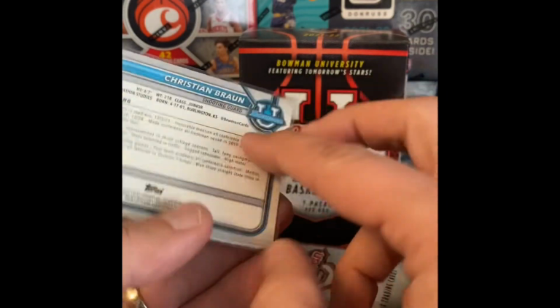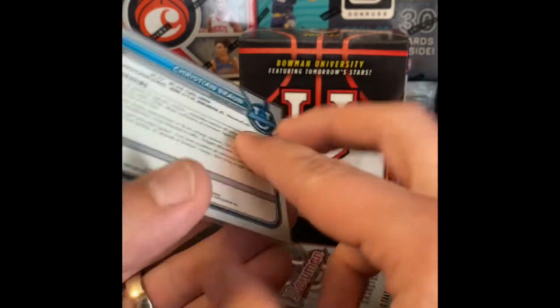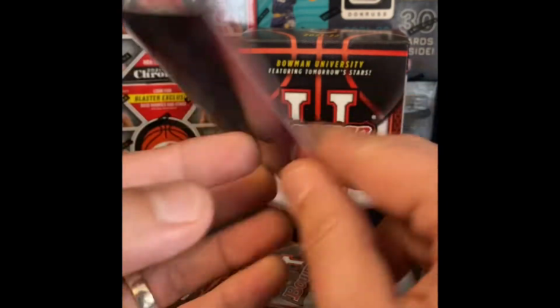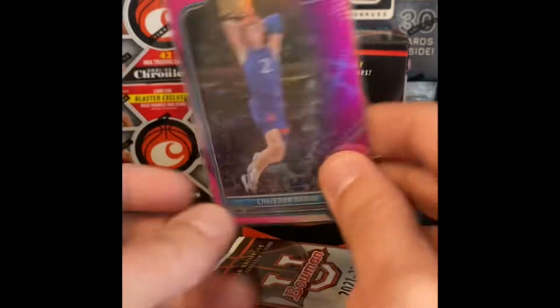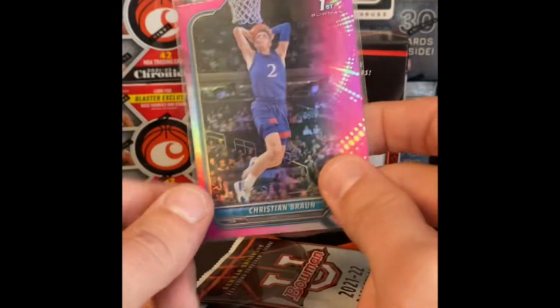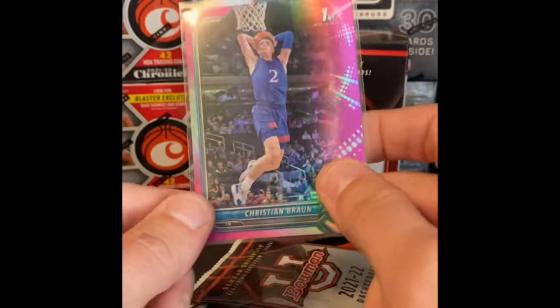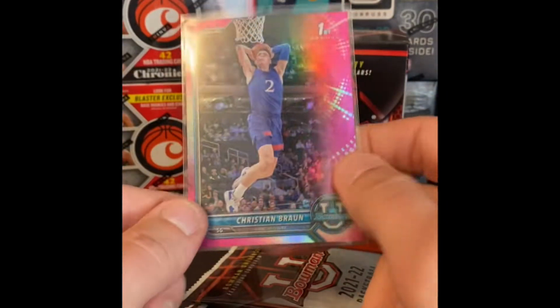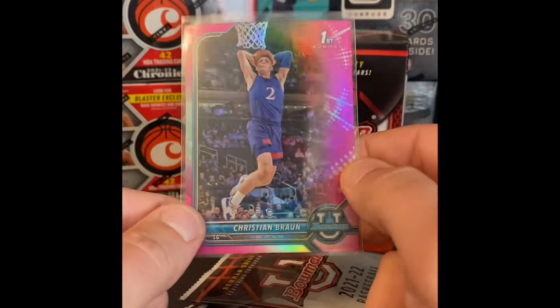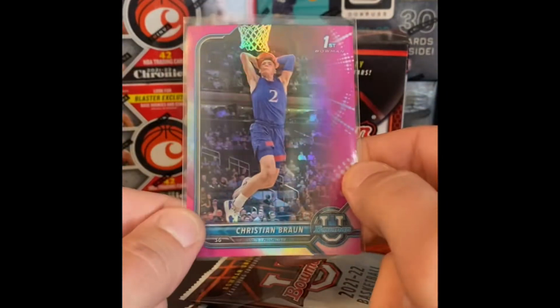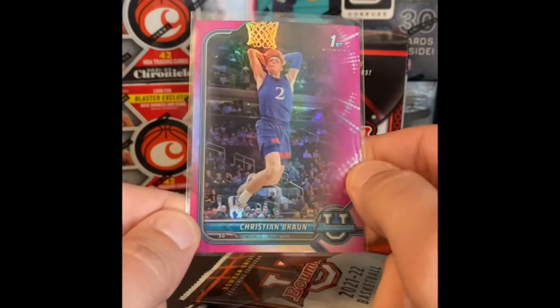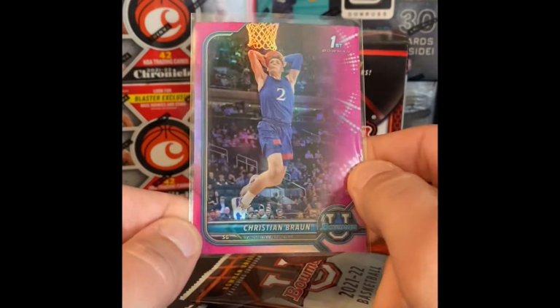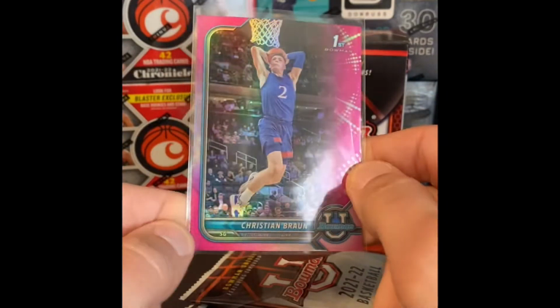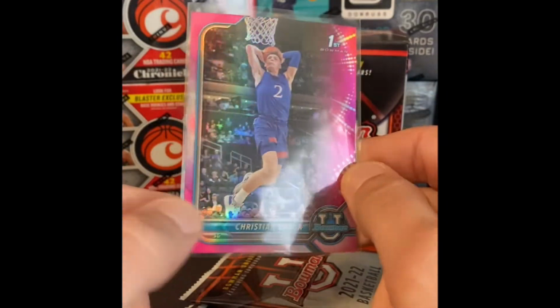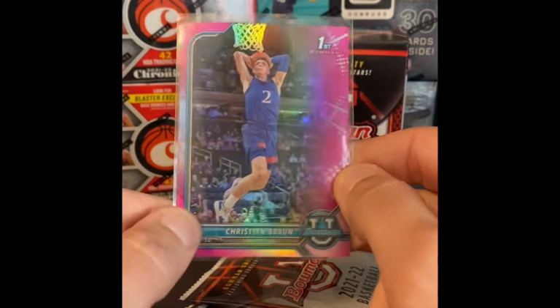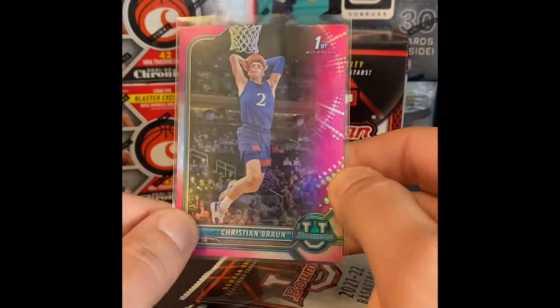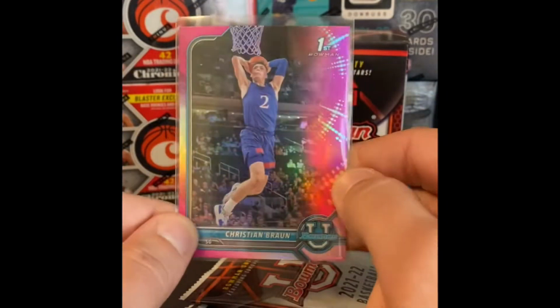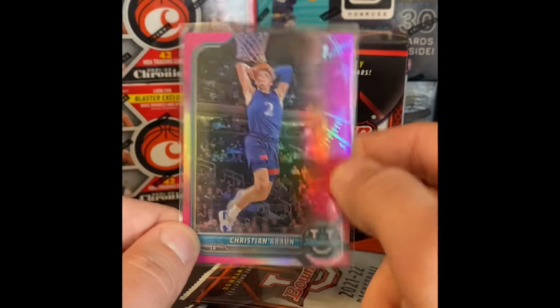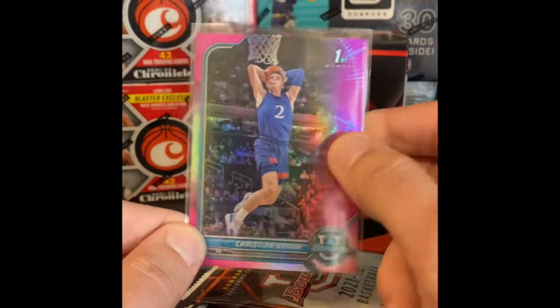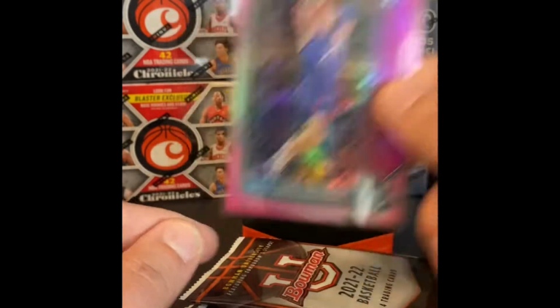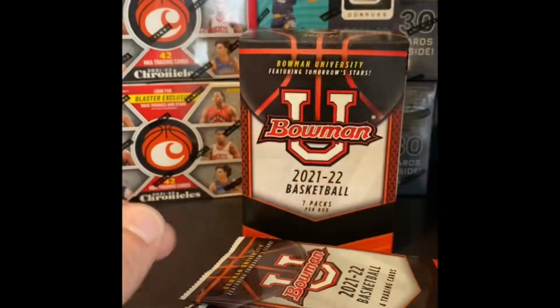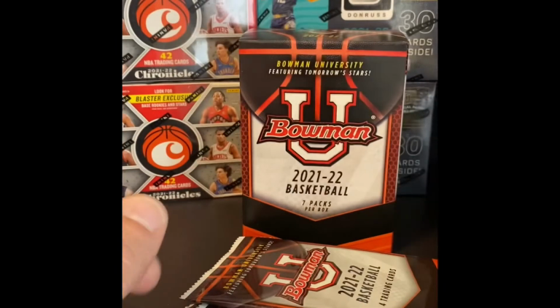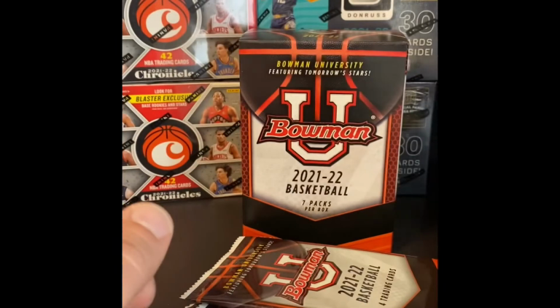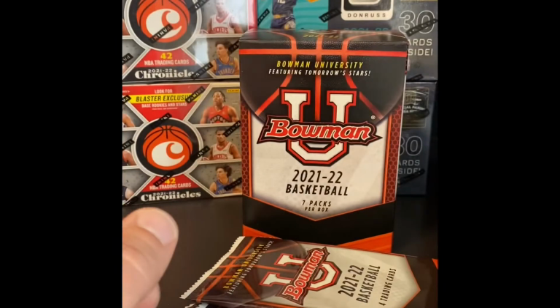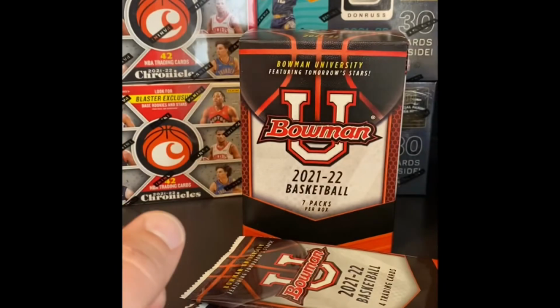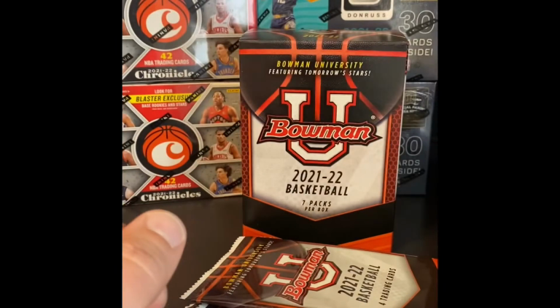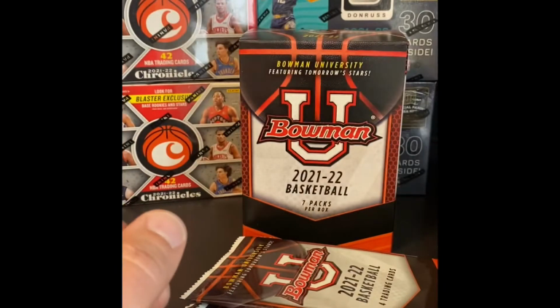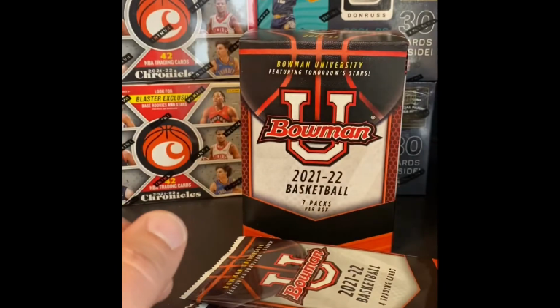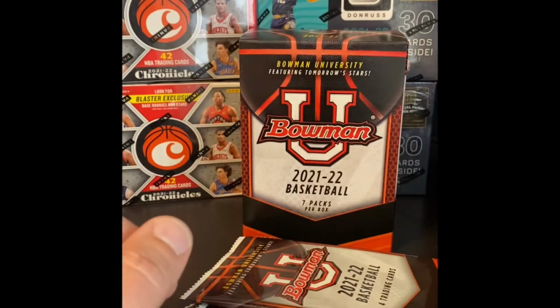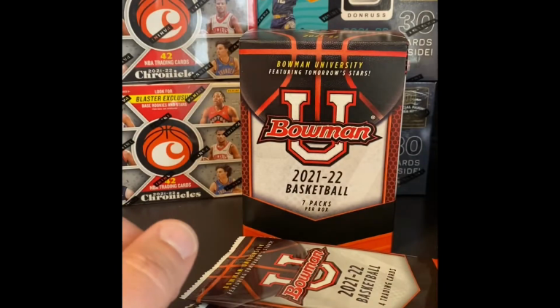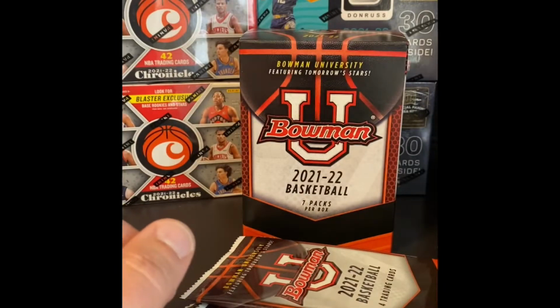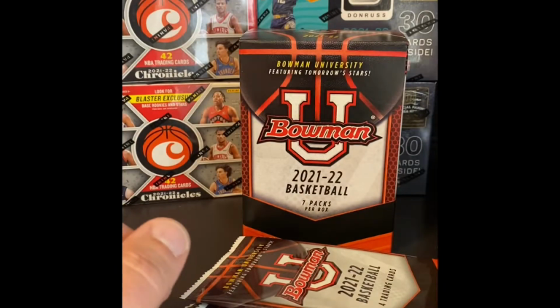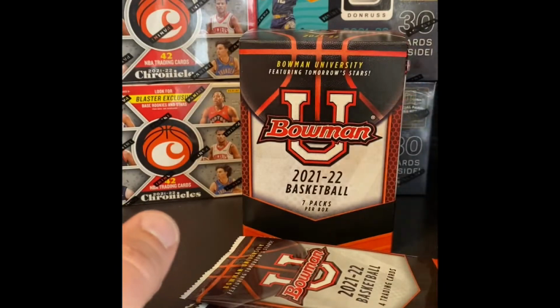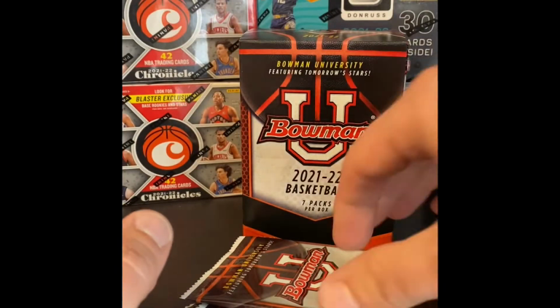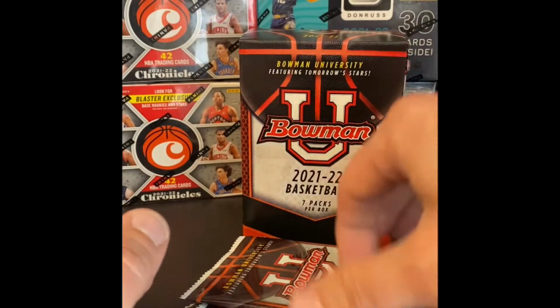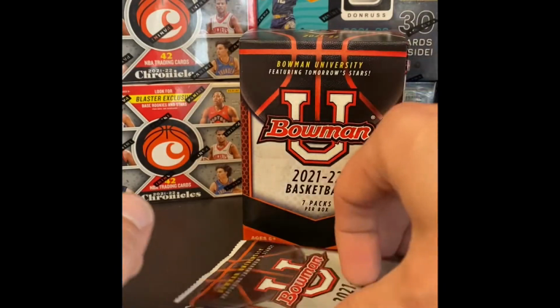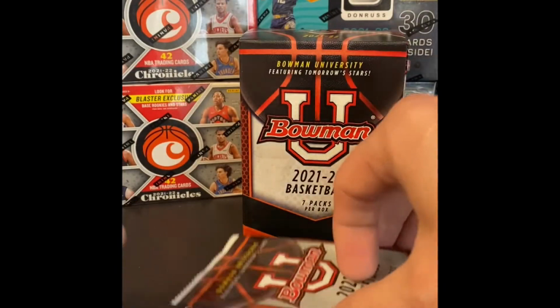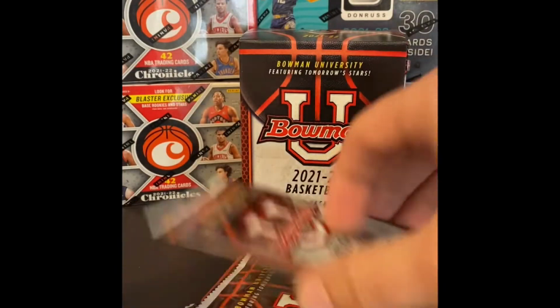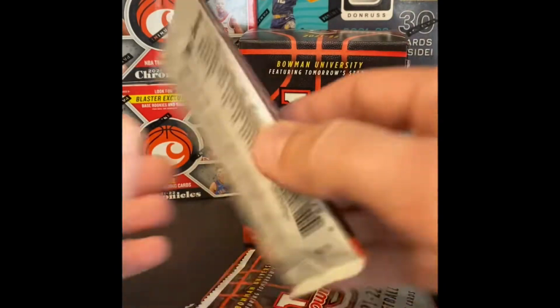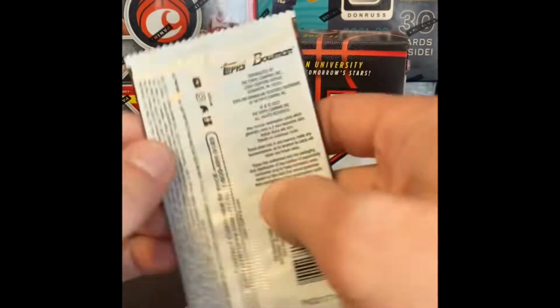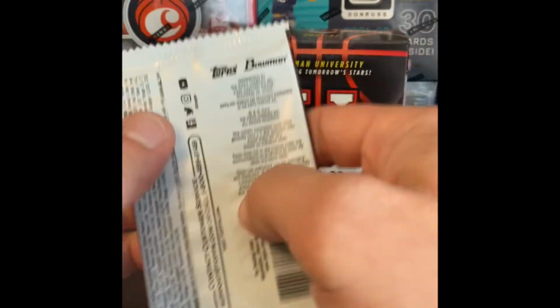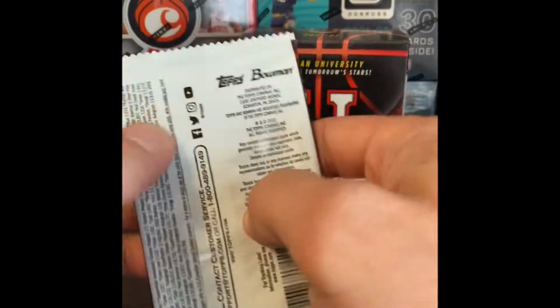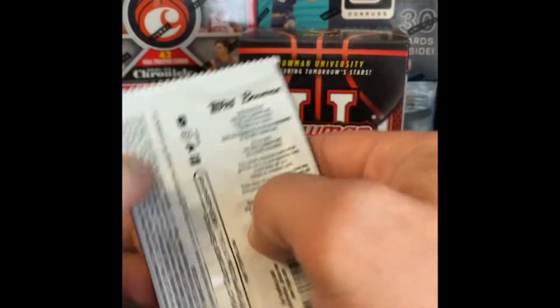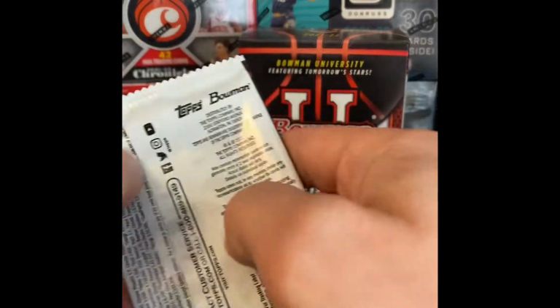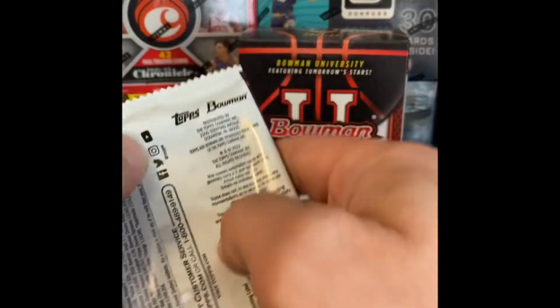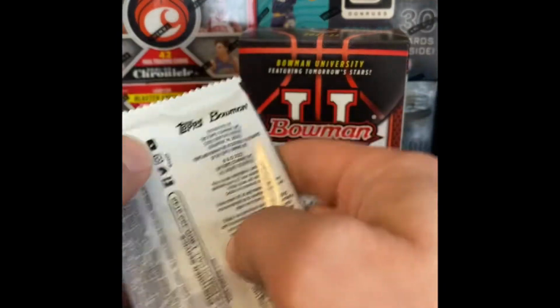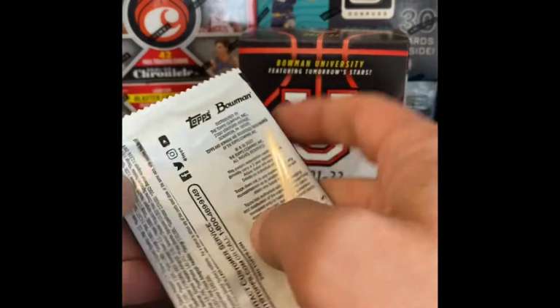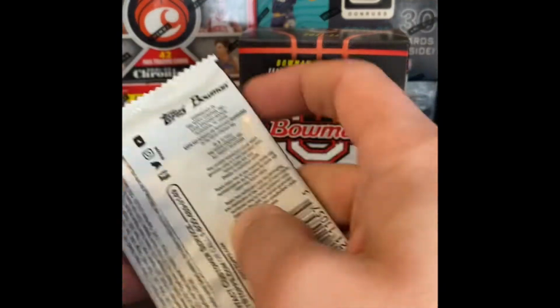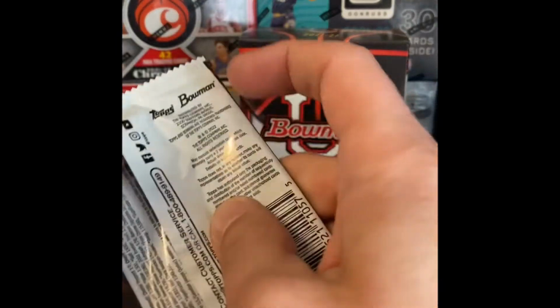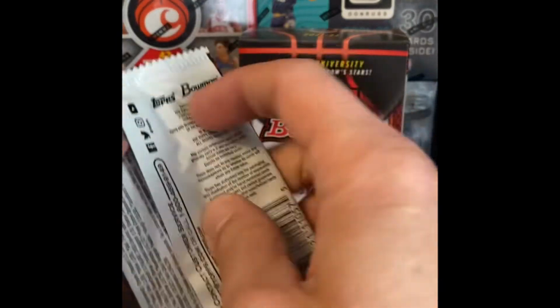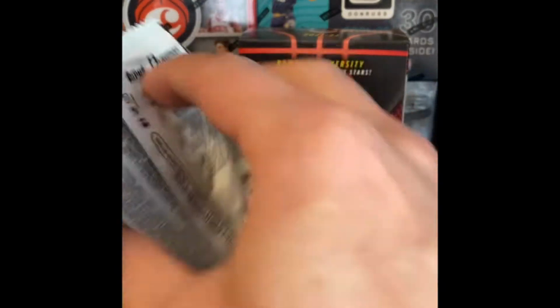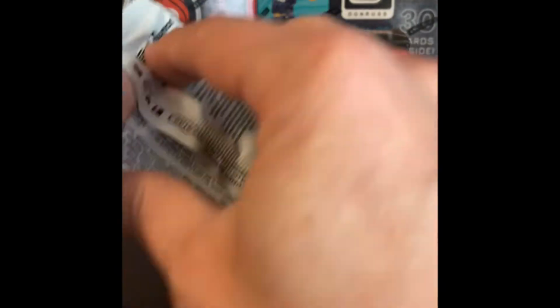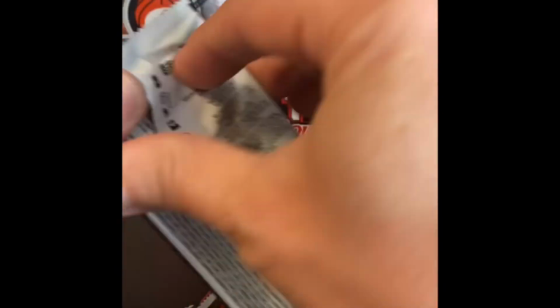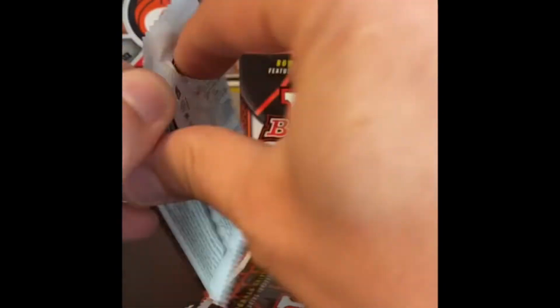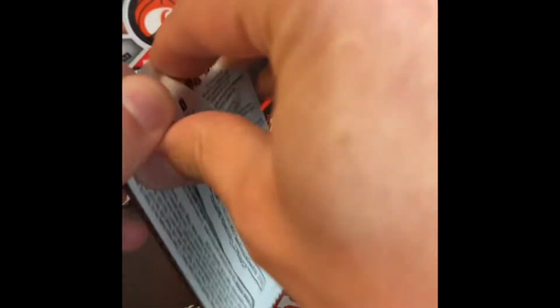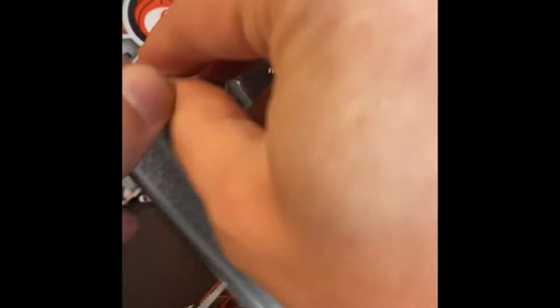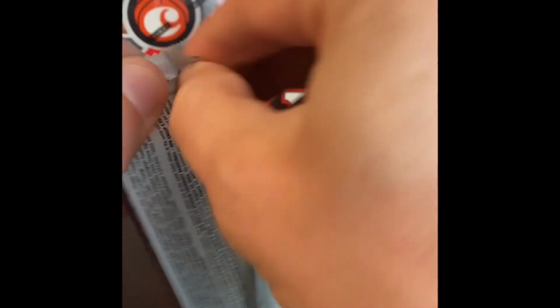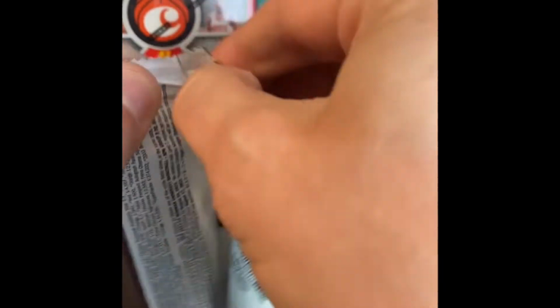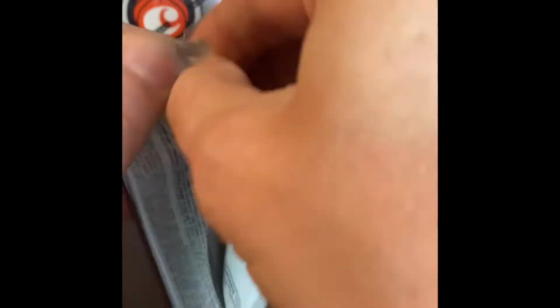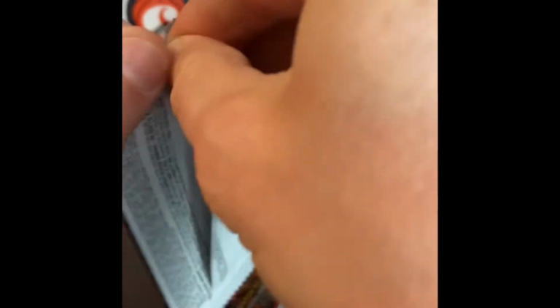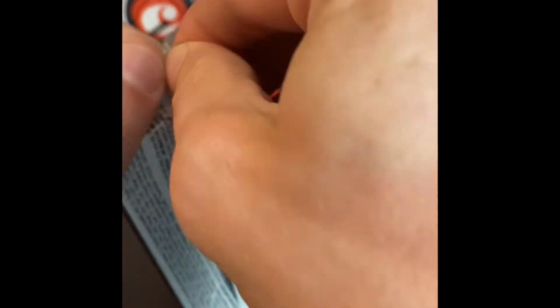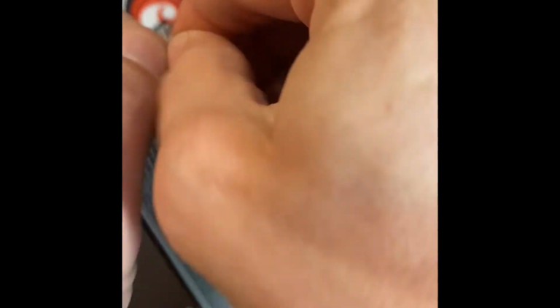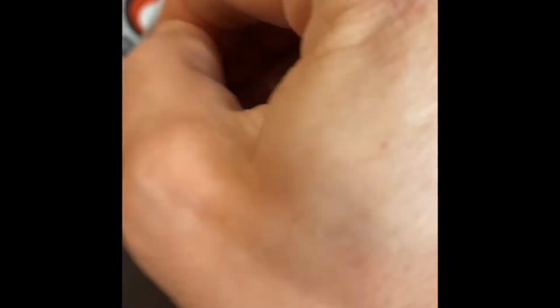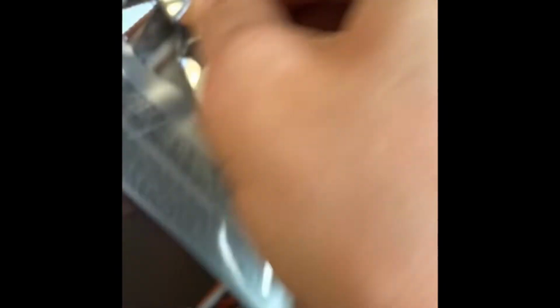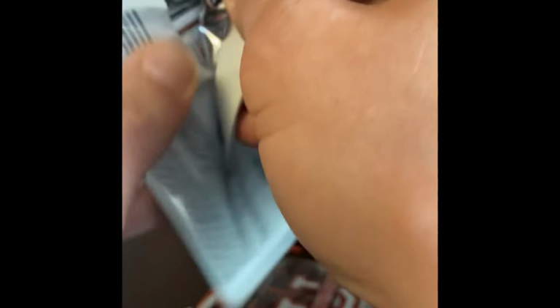That's the Bowman first, and you need a pink refractor there. Pack four coming up.